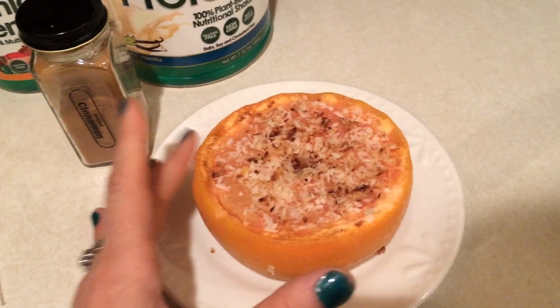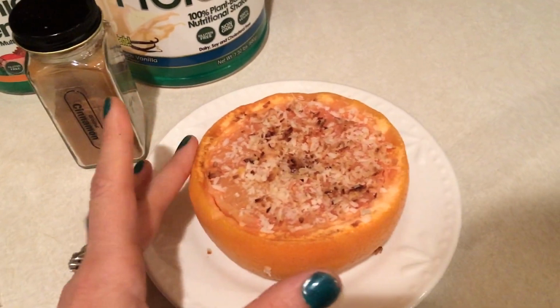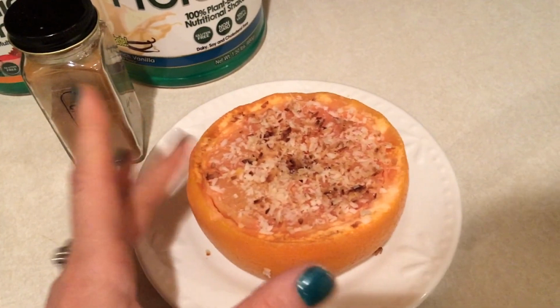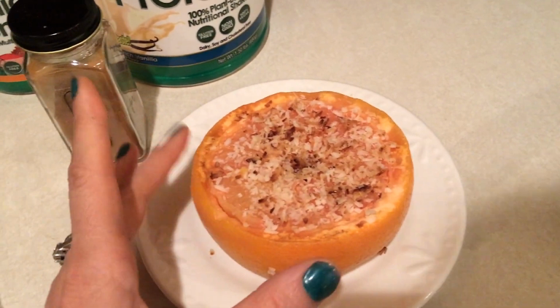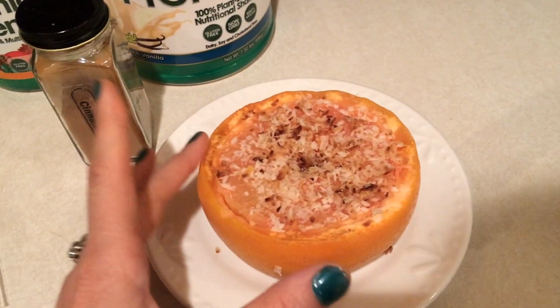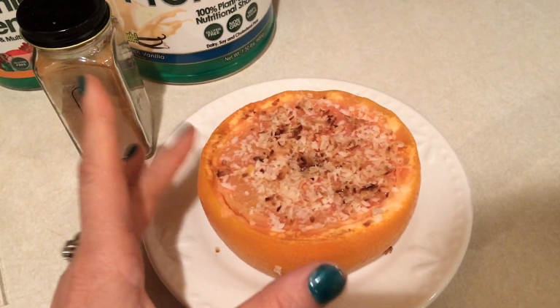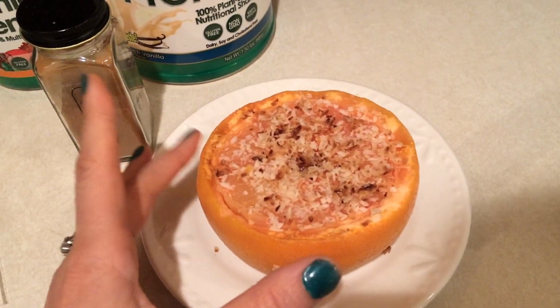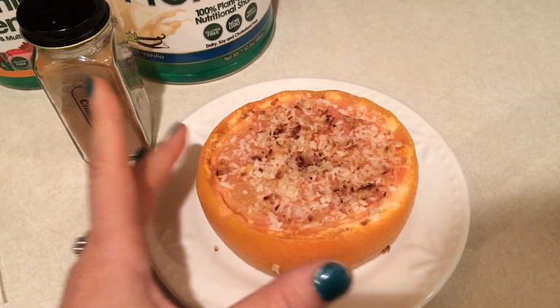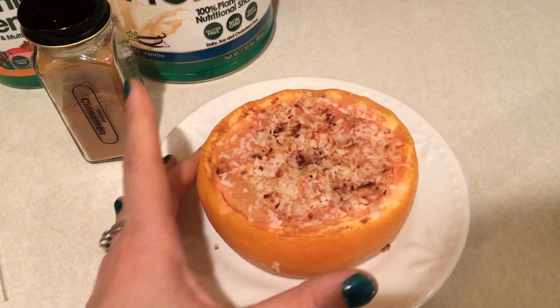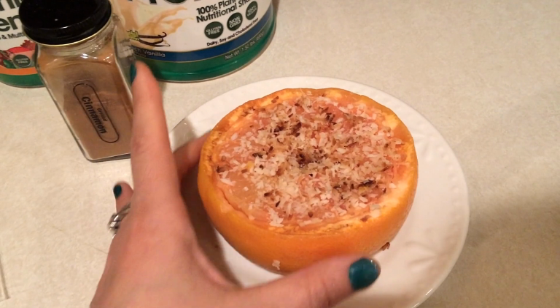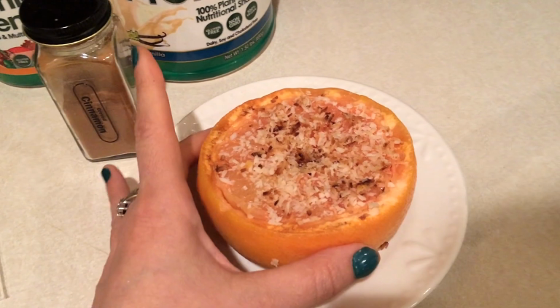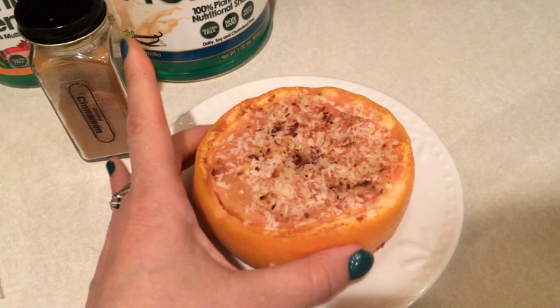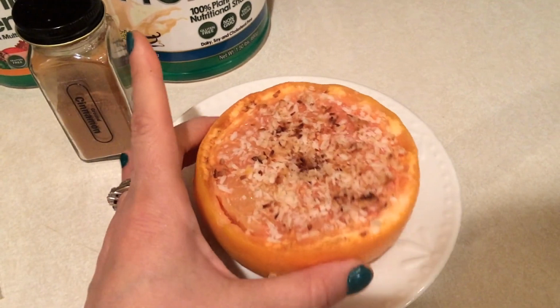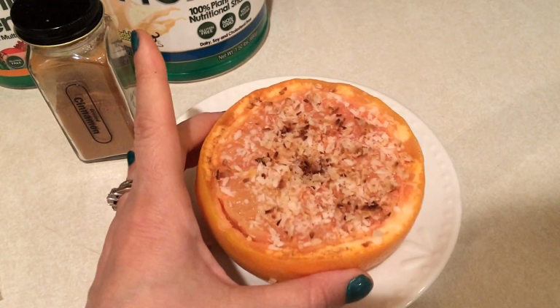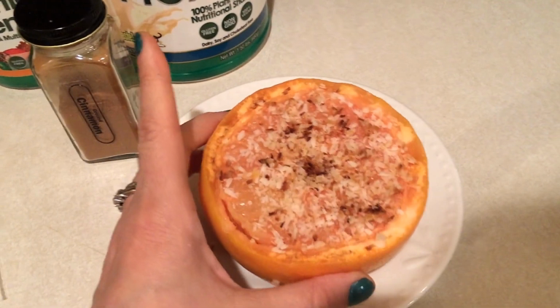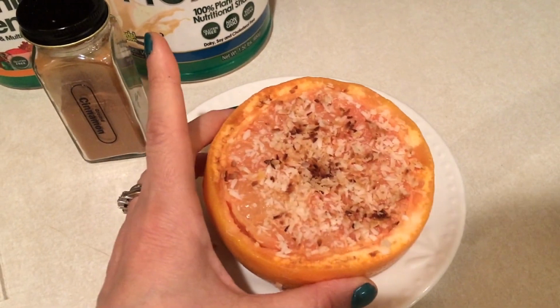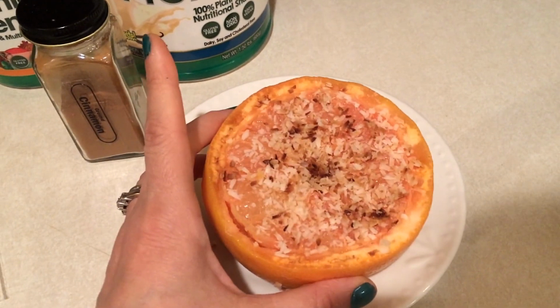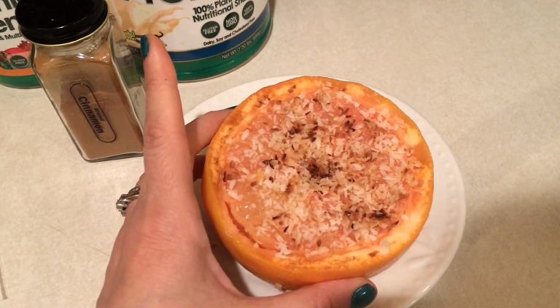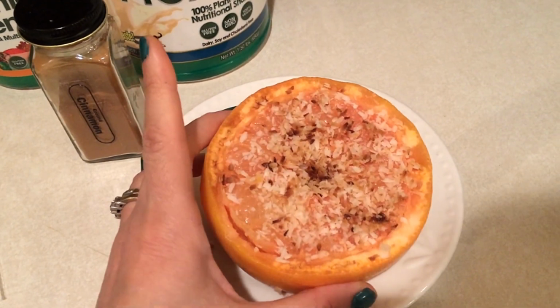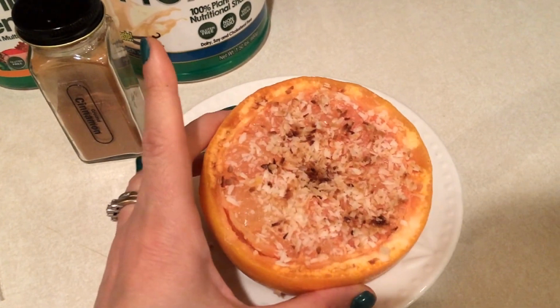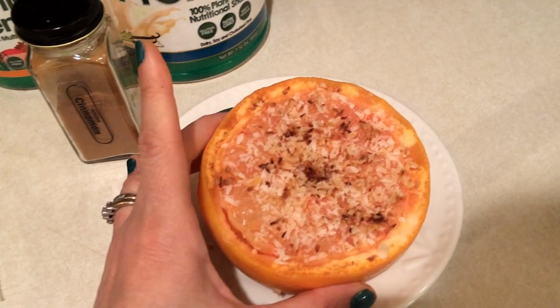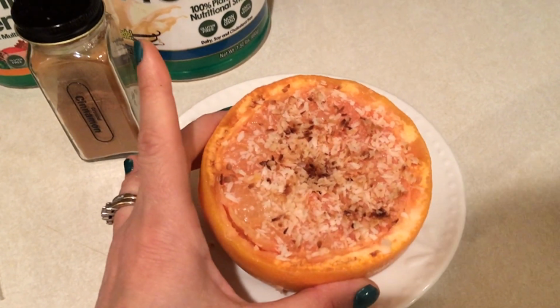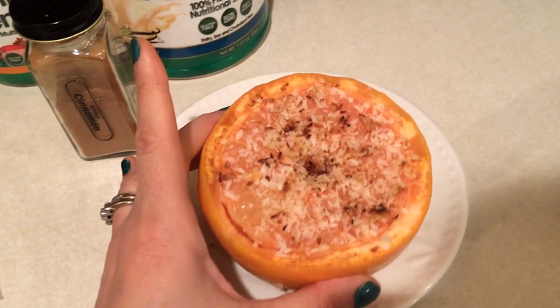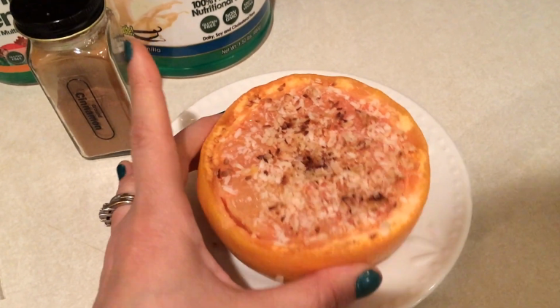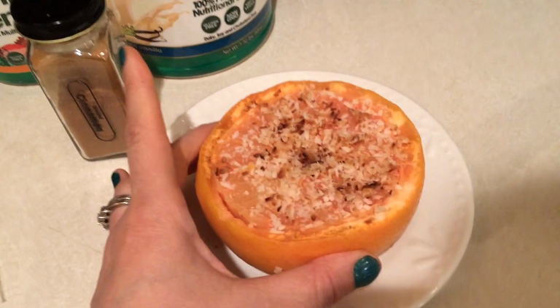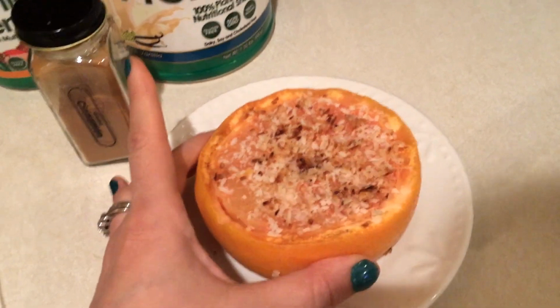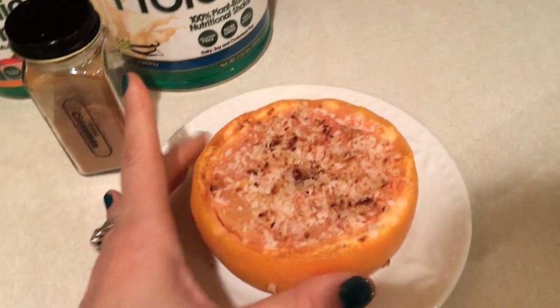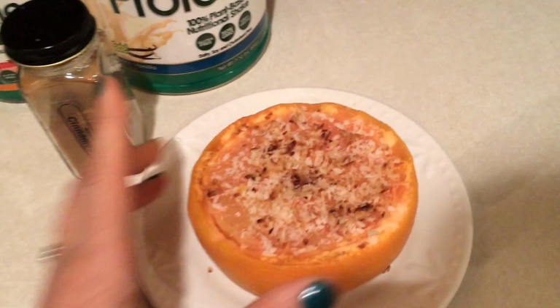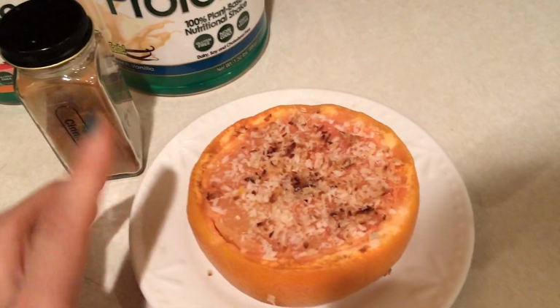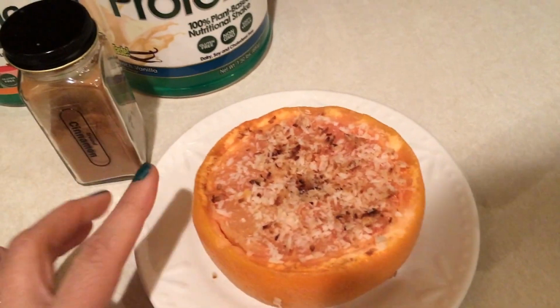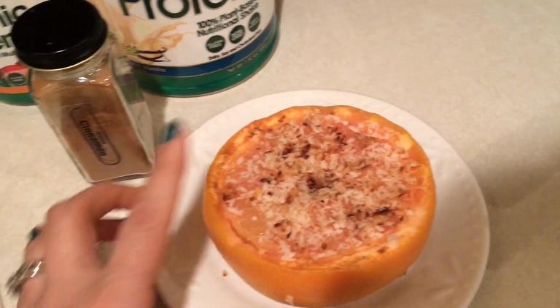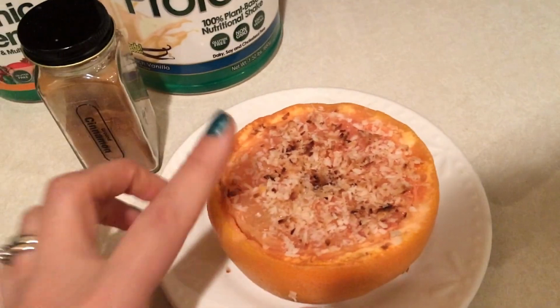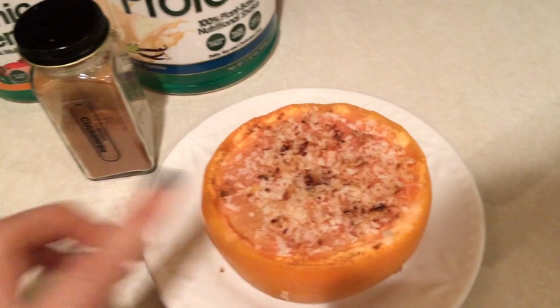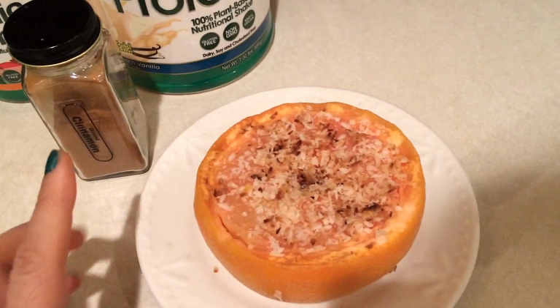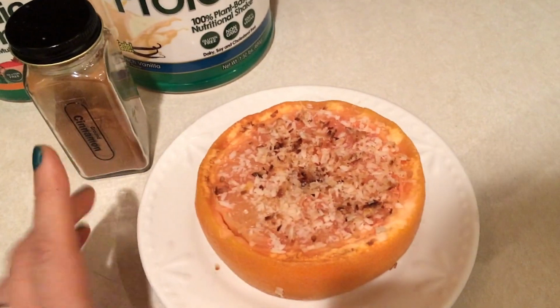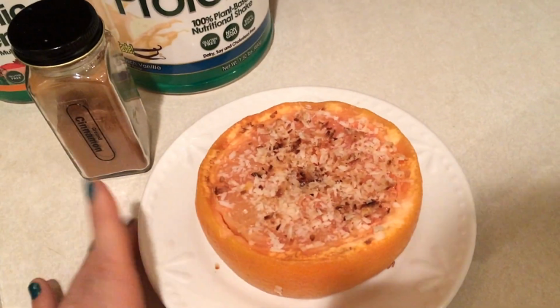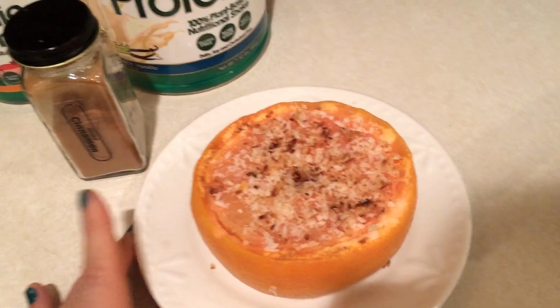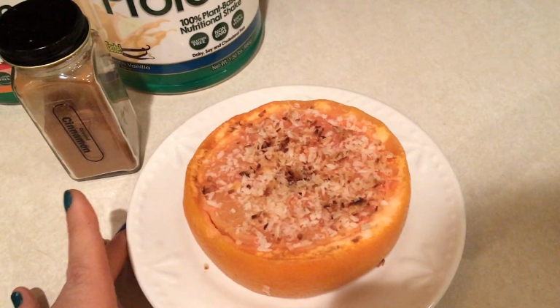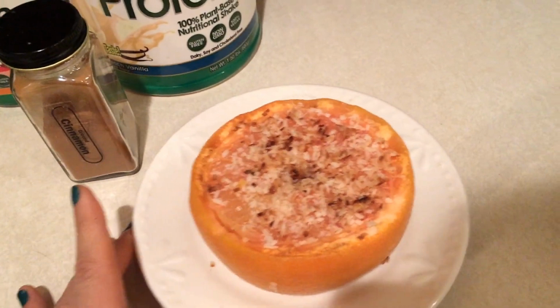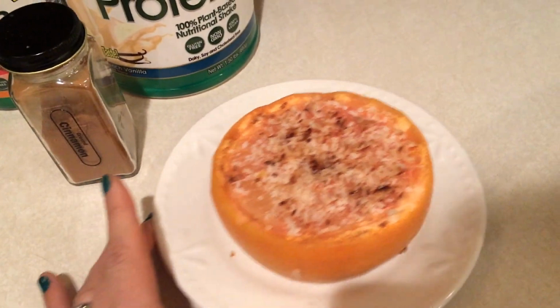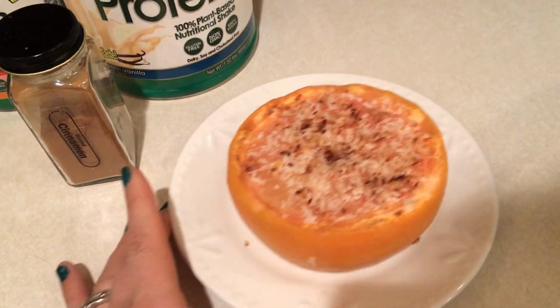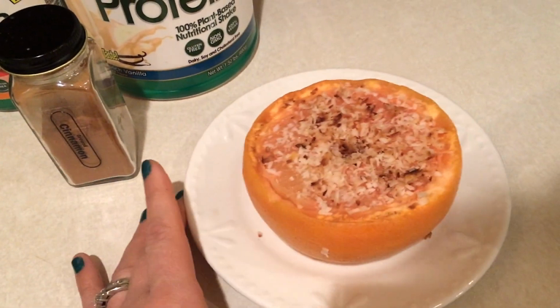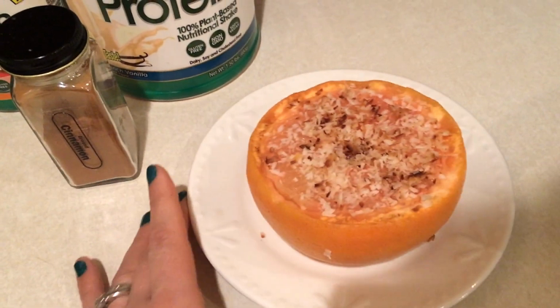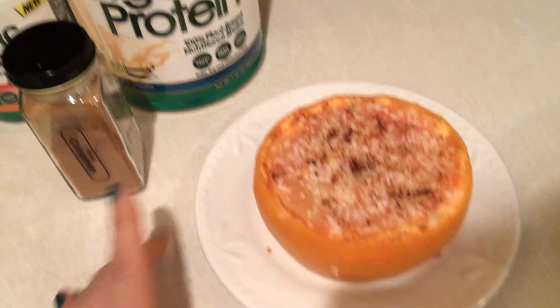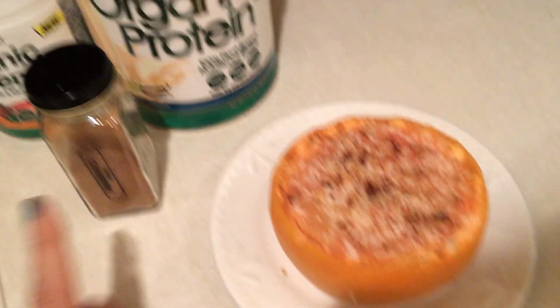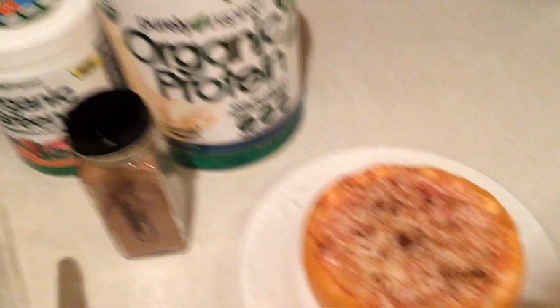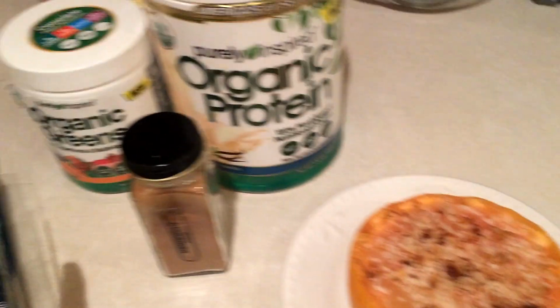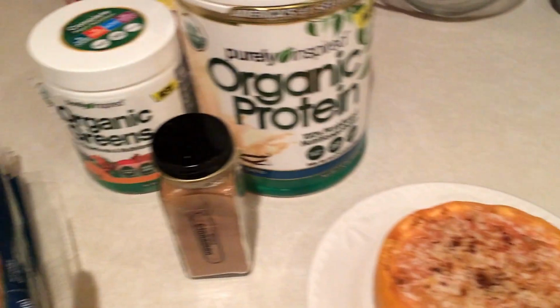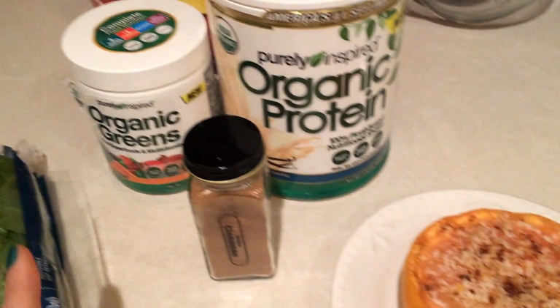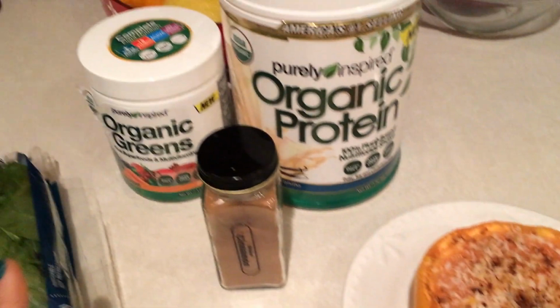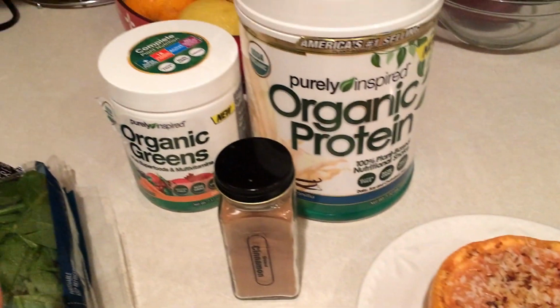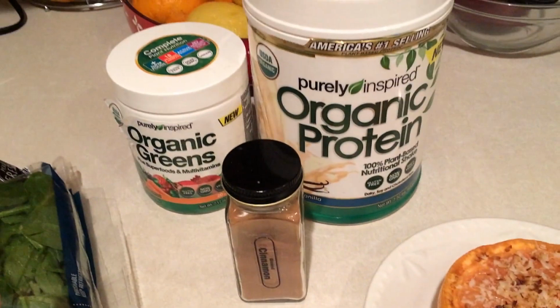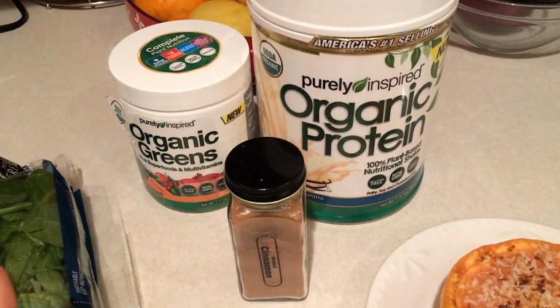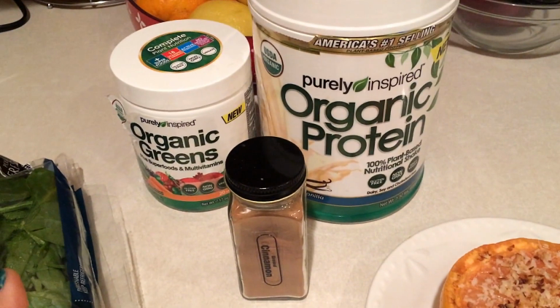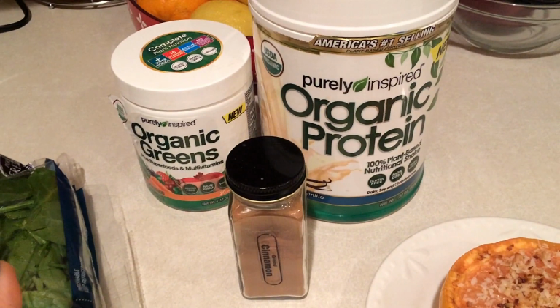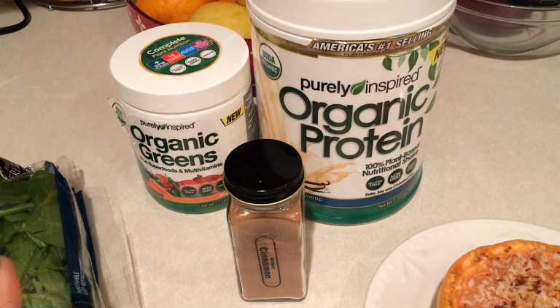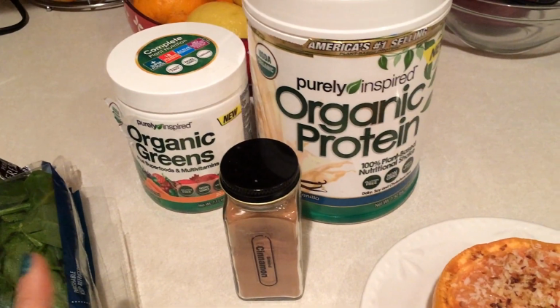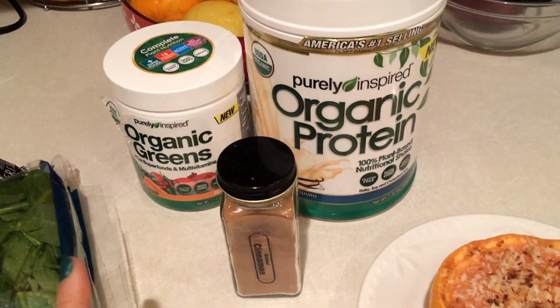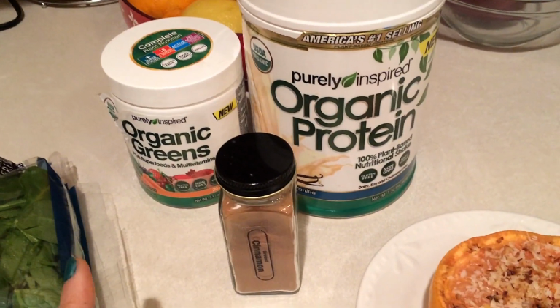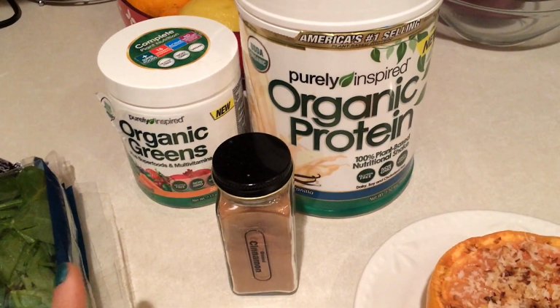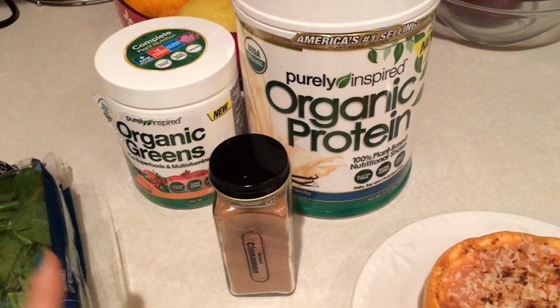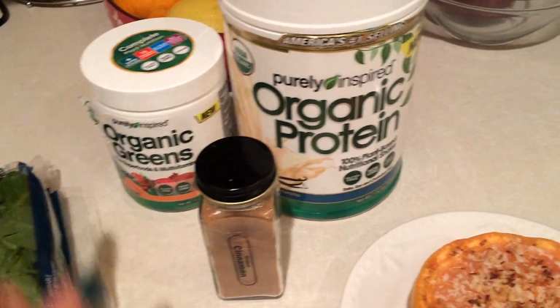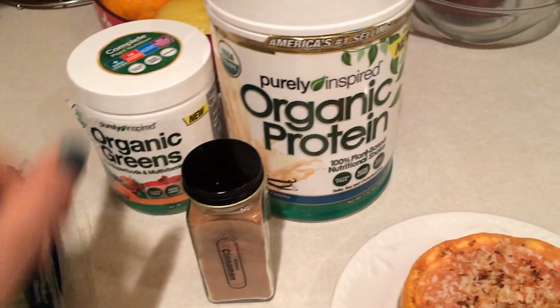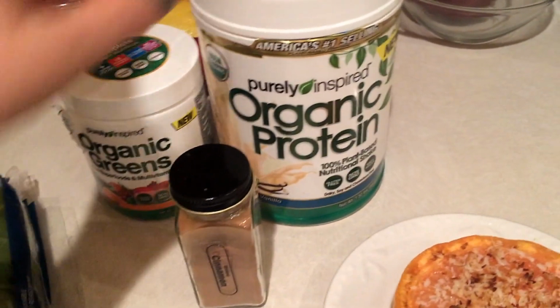Just depending — it's really straightforward. If the grapefruit is really super cold, sometimes it takes longer. Anyway, until it's just all broiled on top, and then my smoothie is going to be my normal.